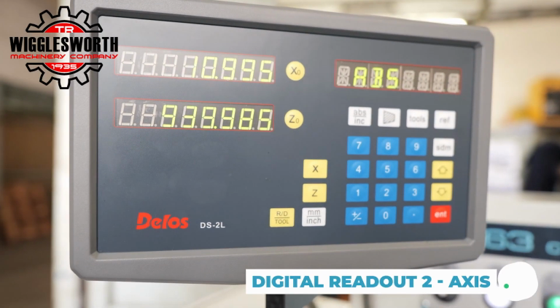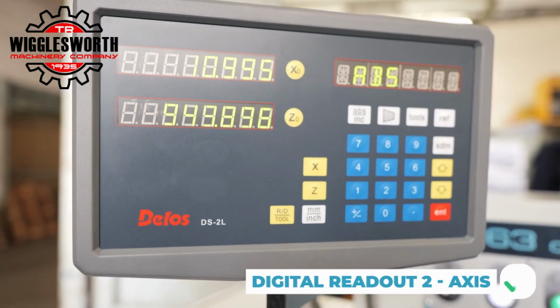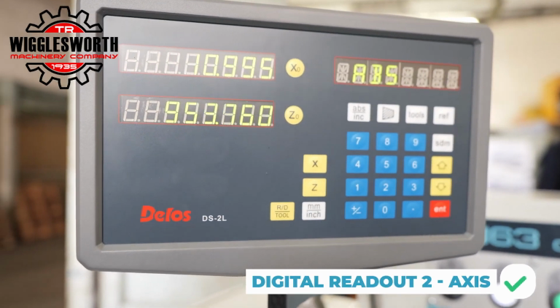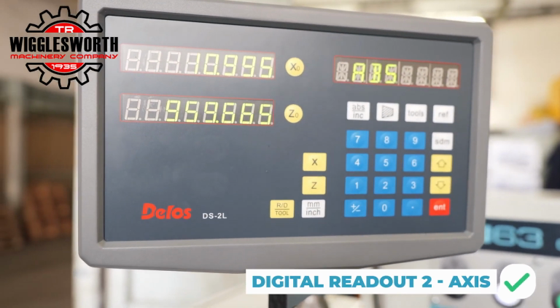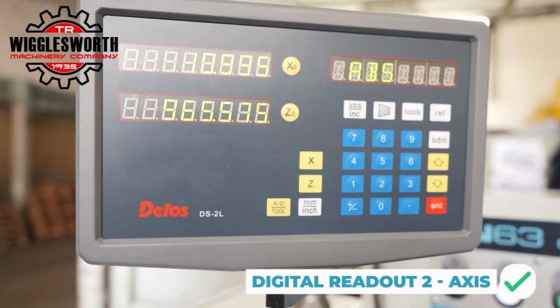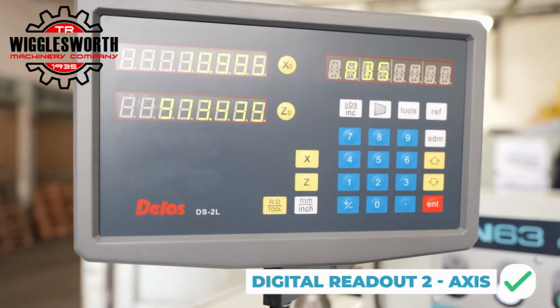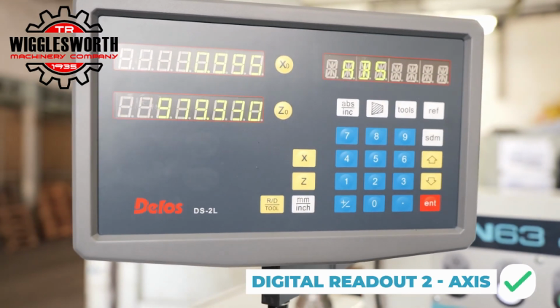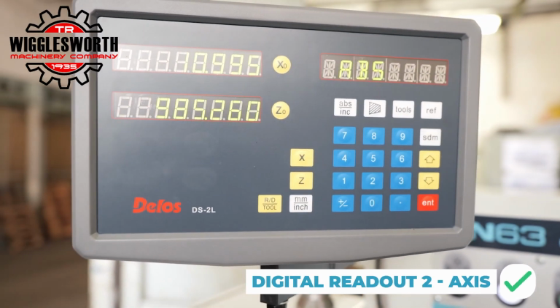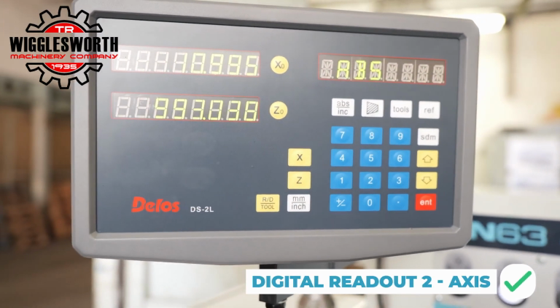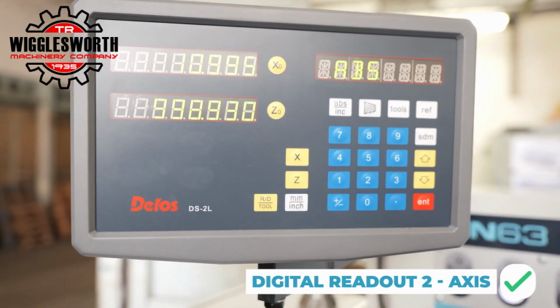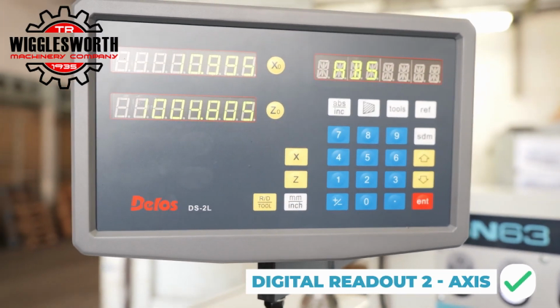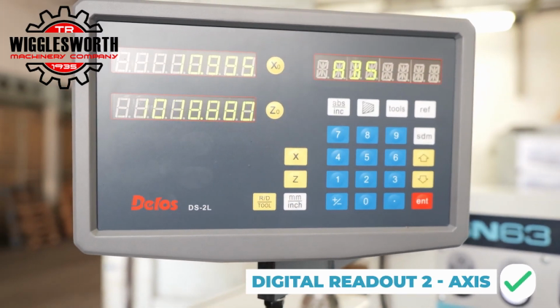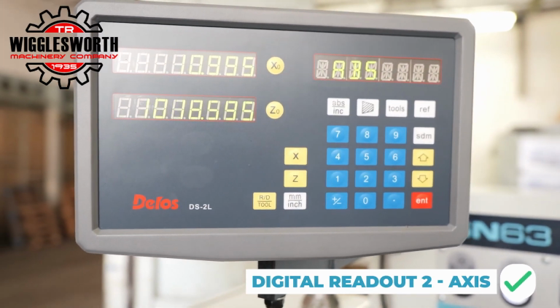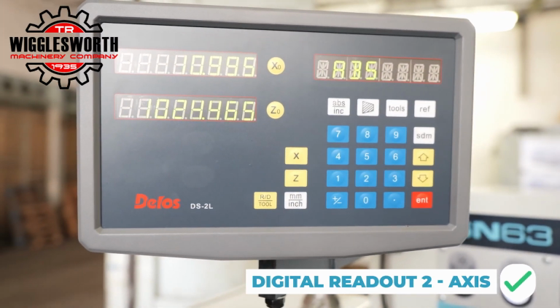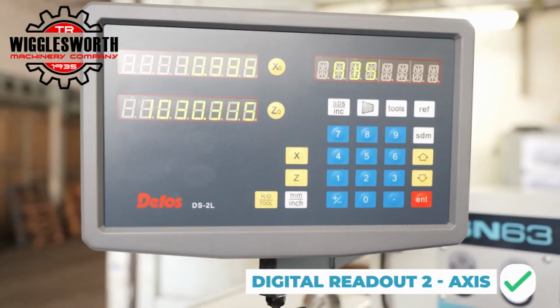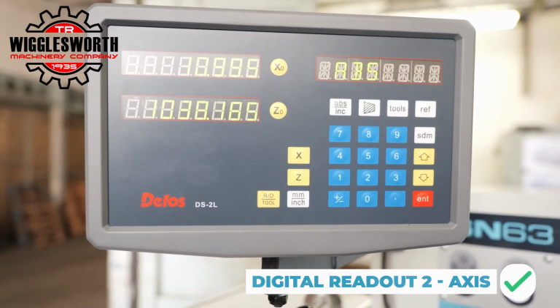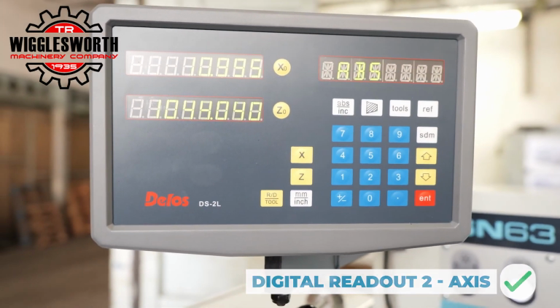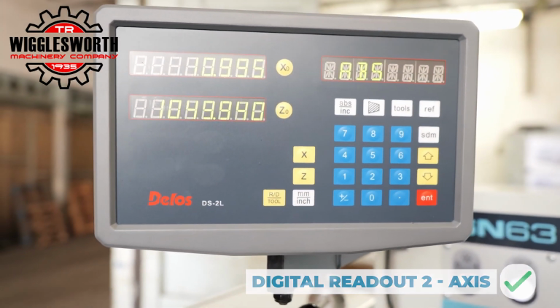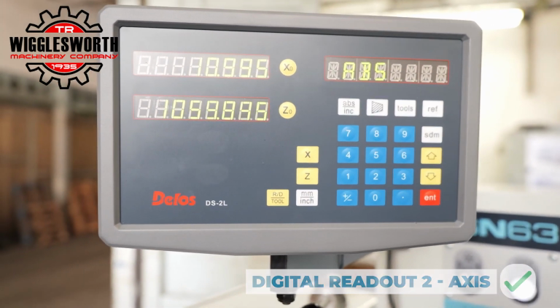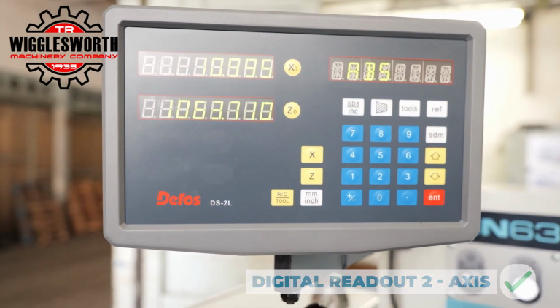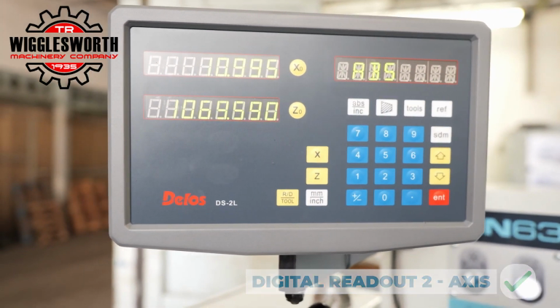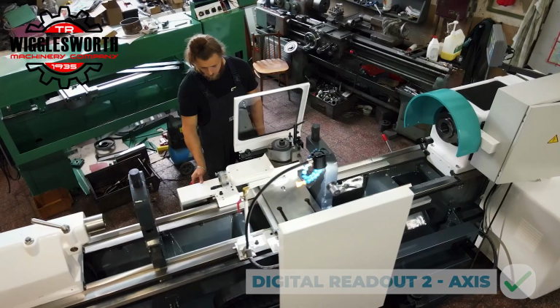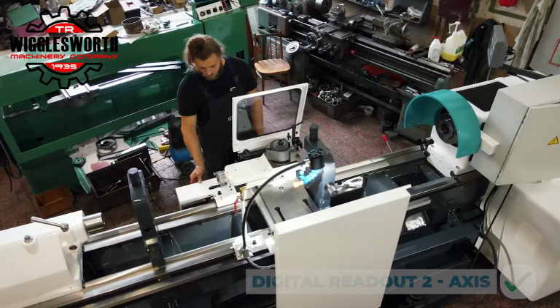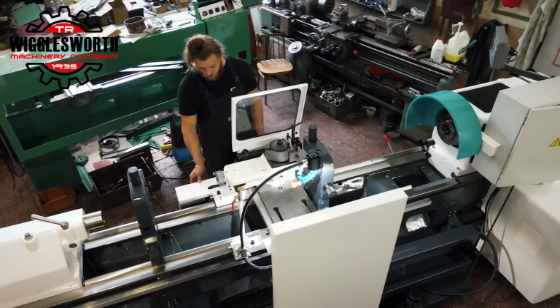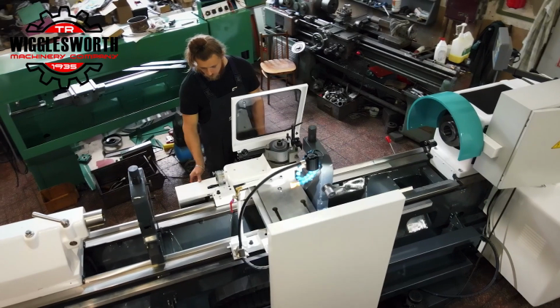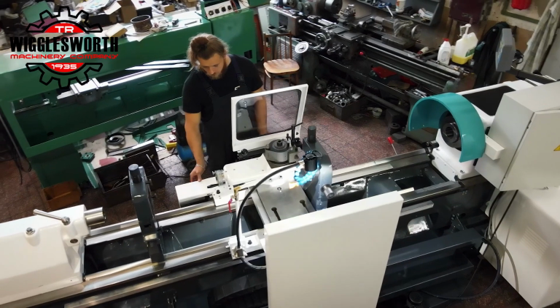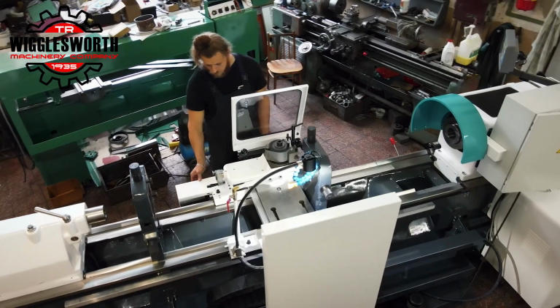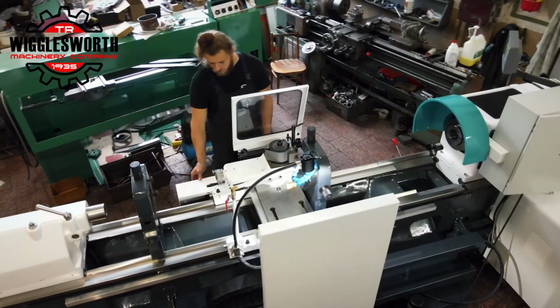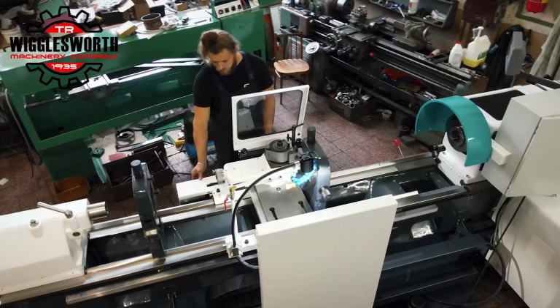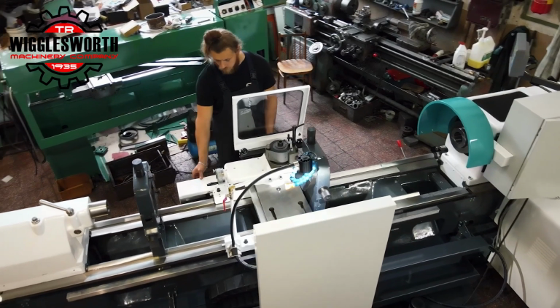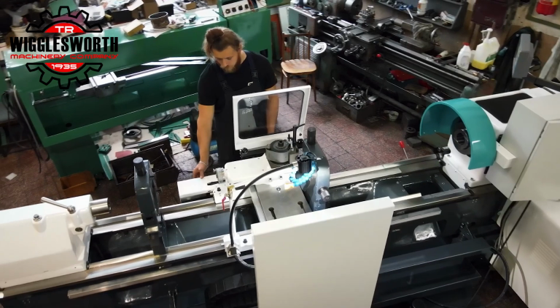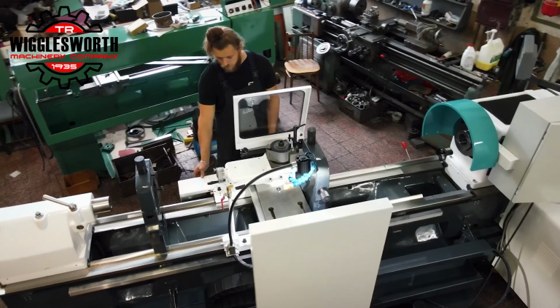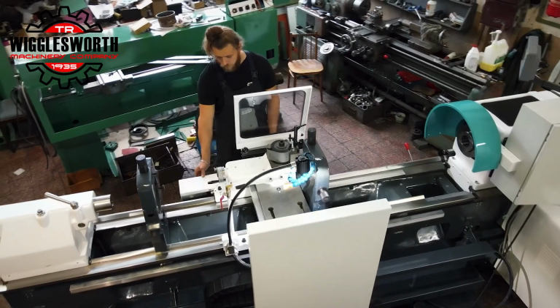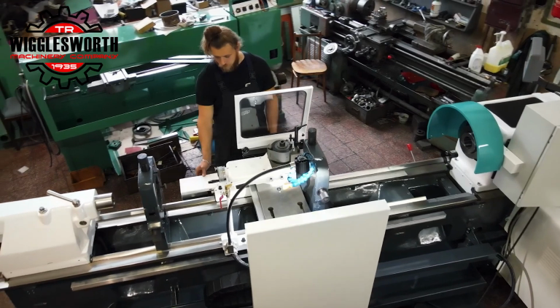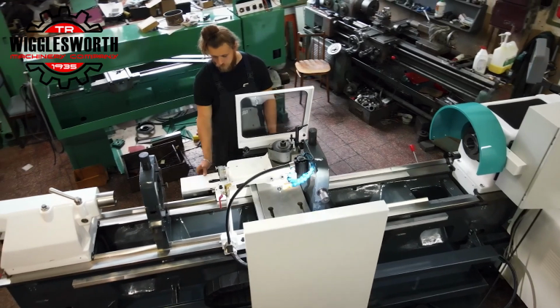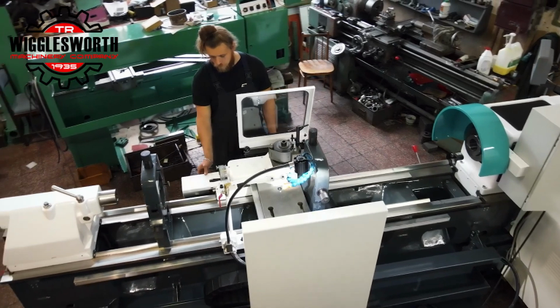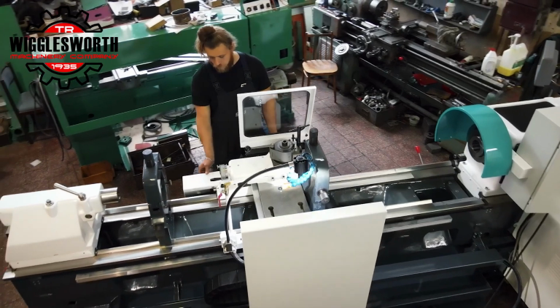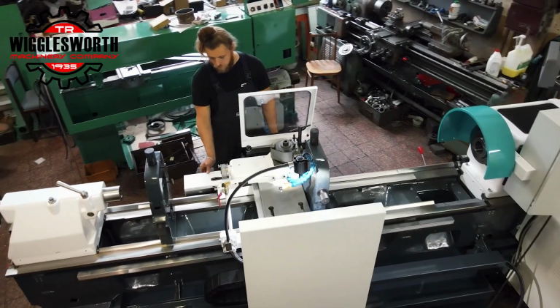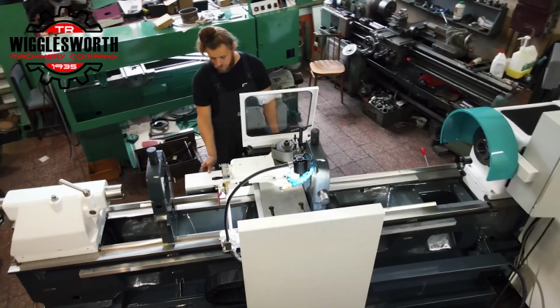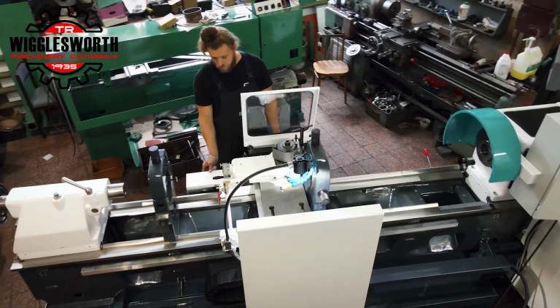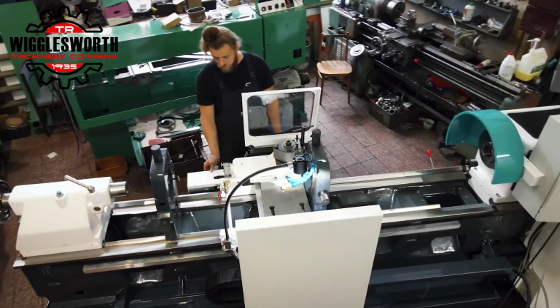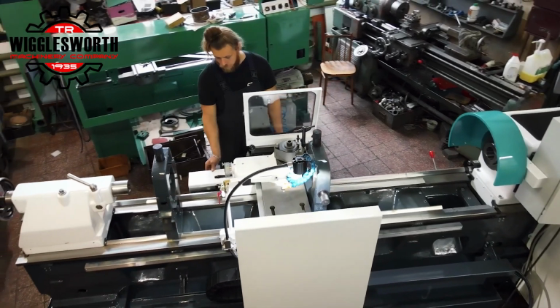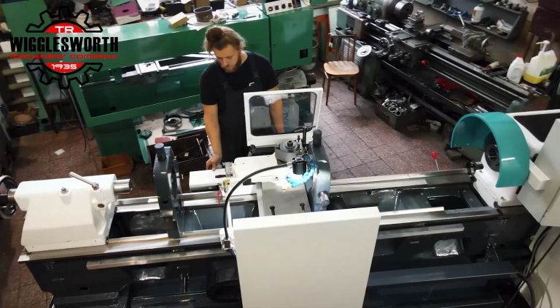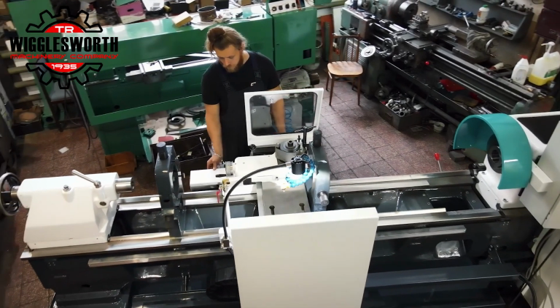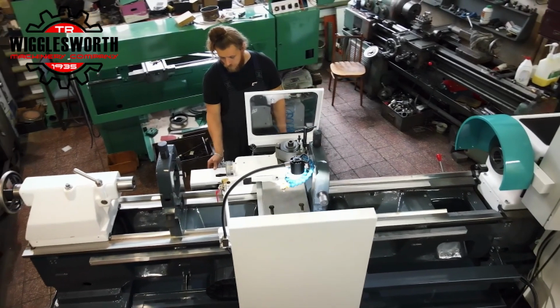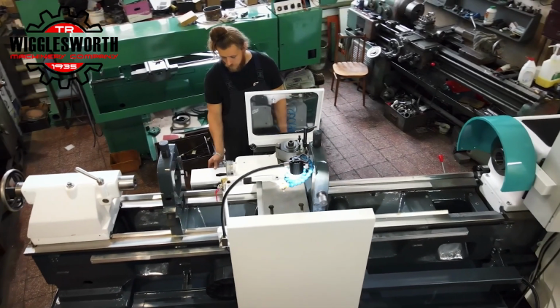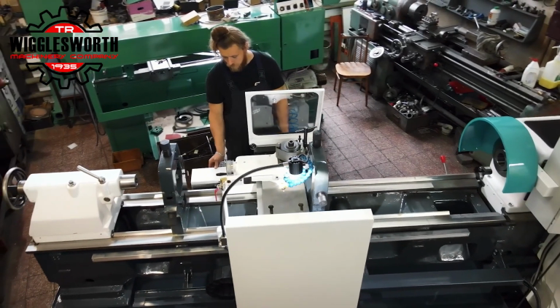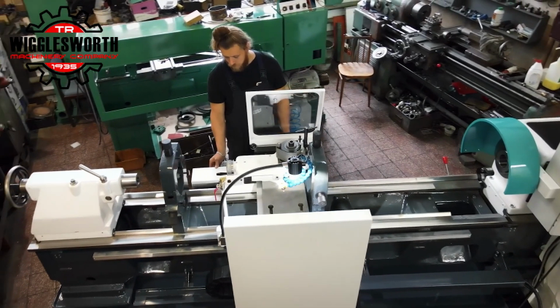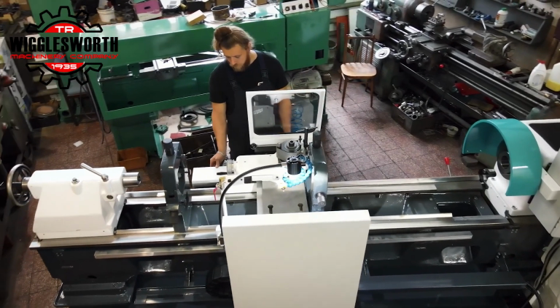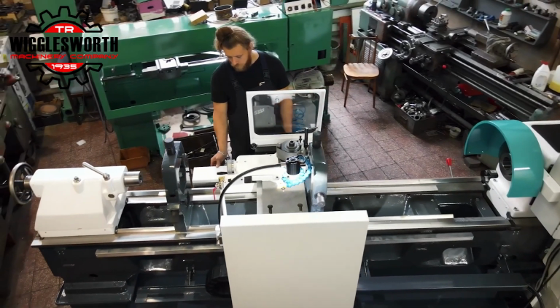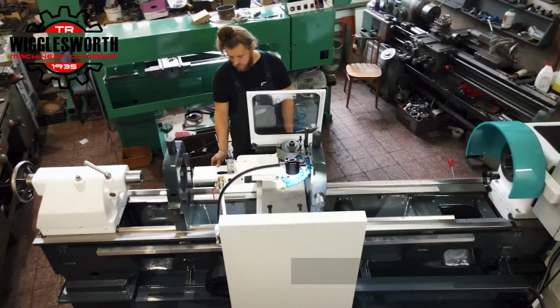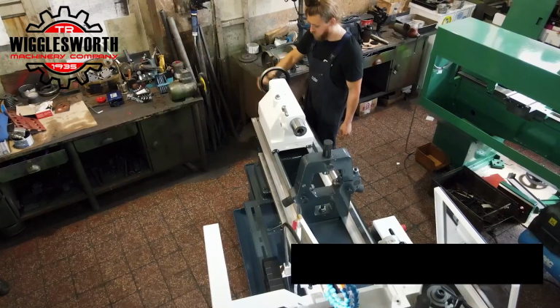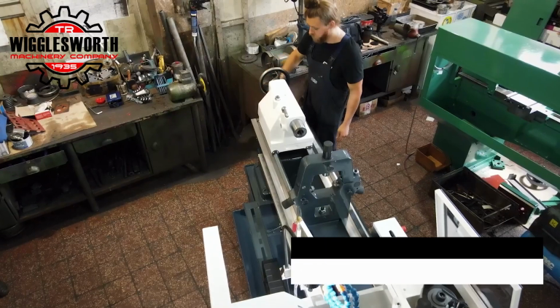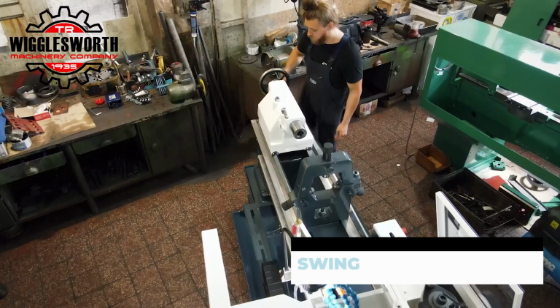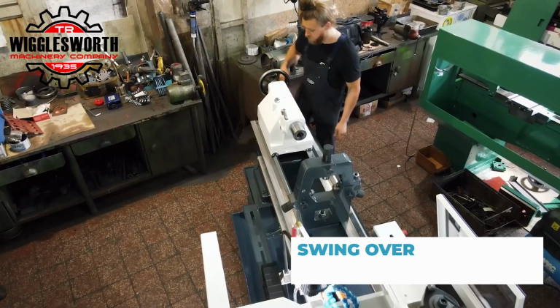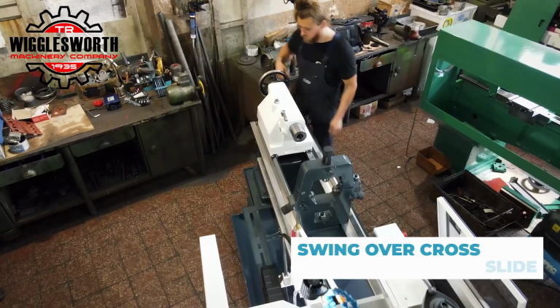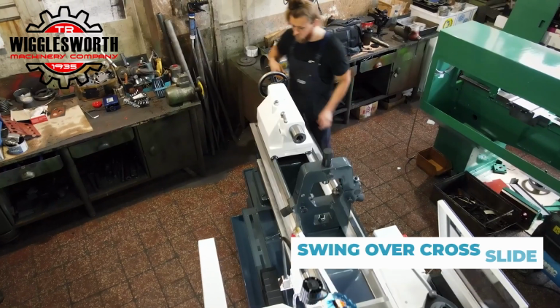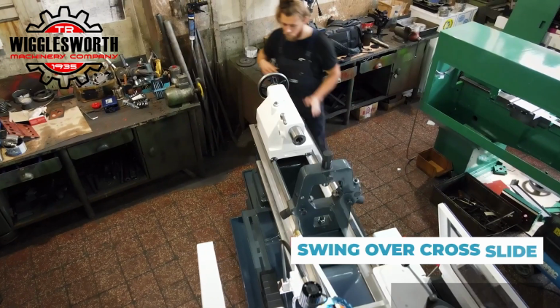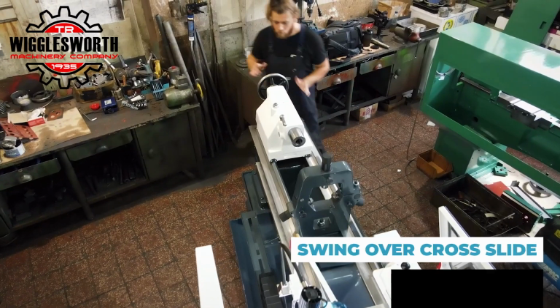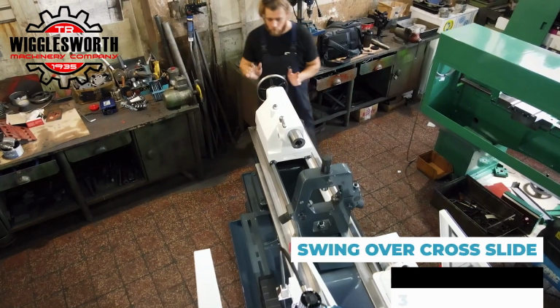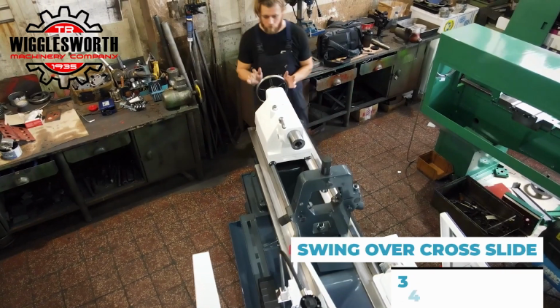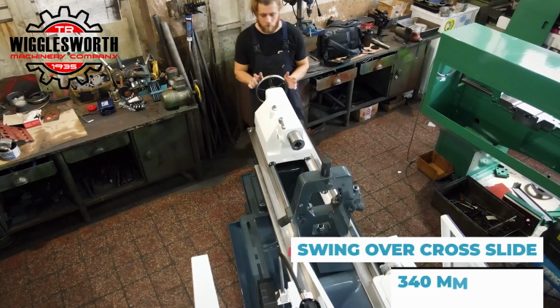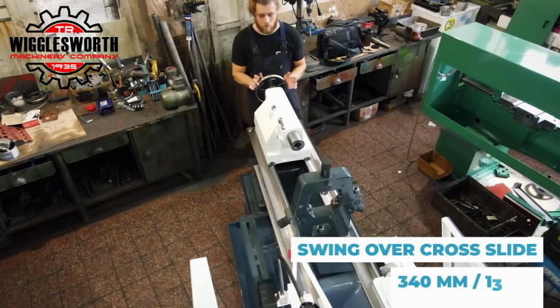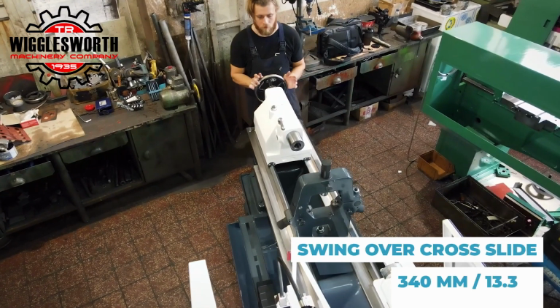From top to bottom, every component is inspected, replaced, or re-manufactured to meet the highest standards of quality.